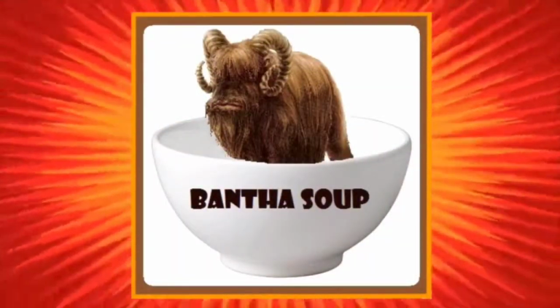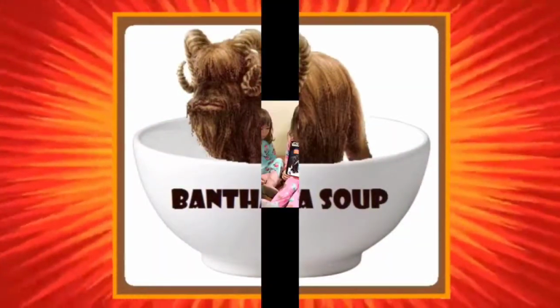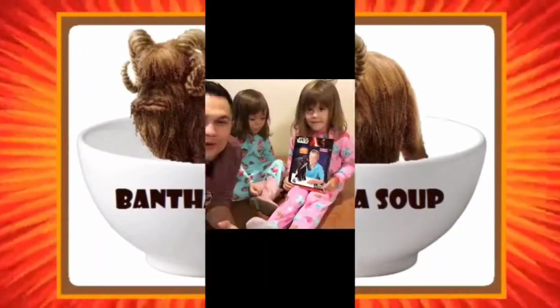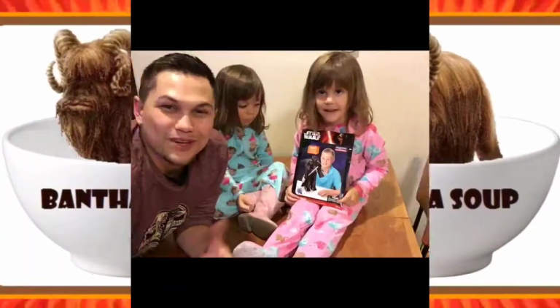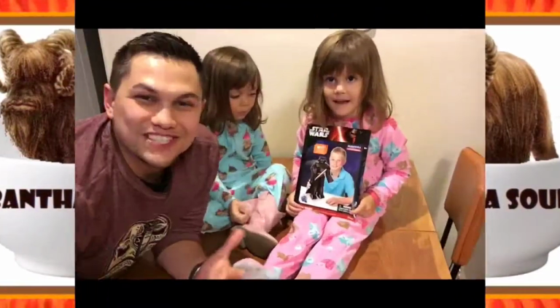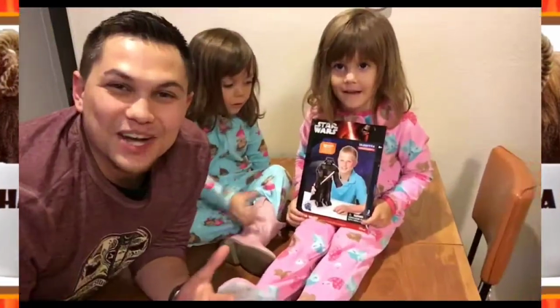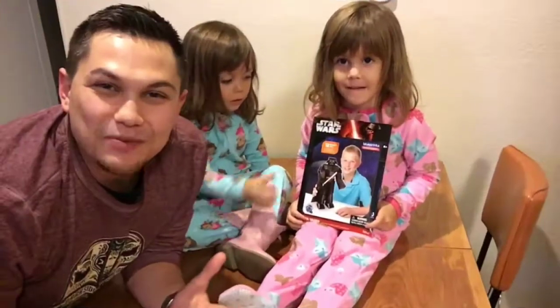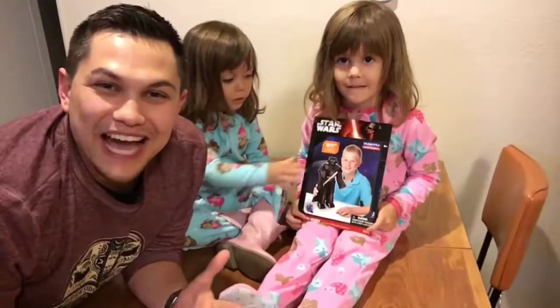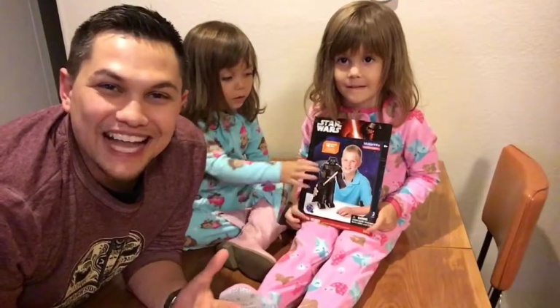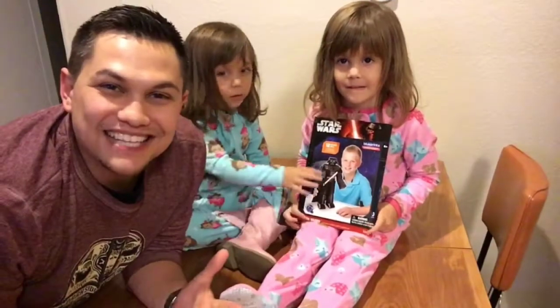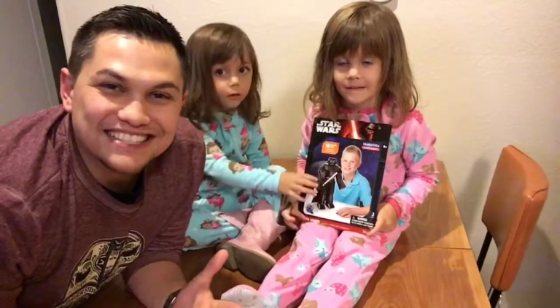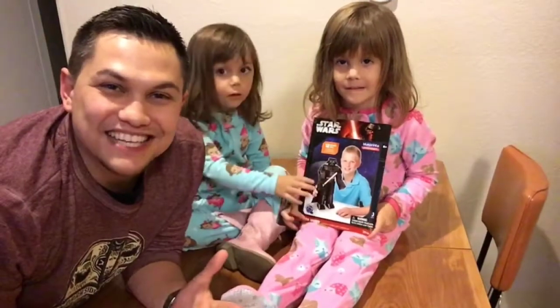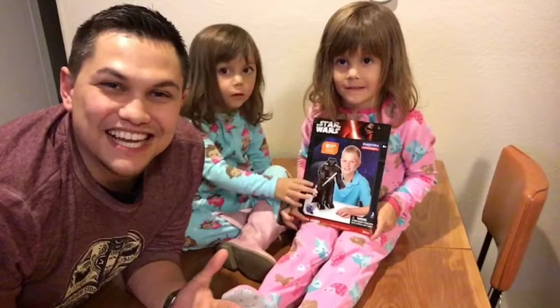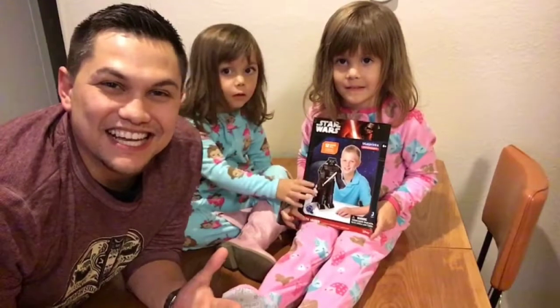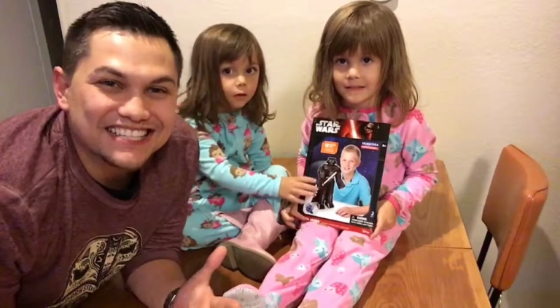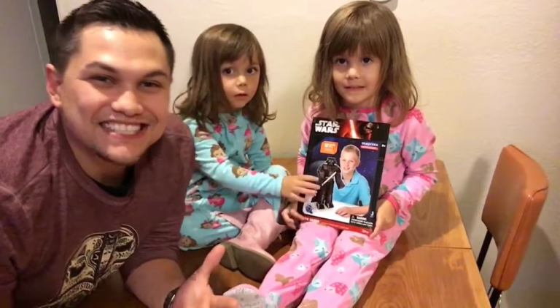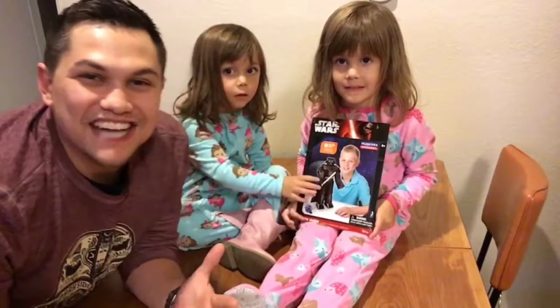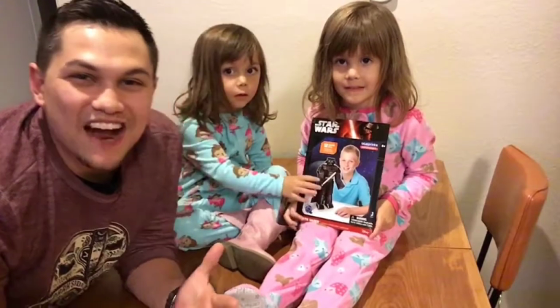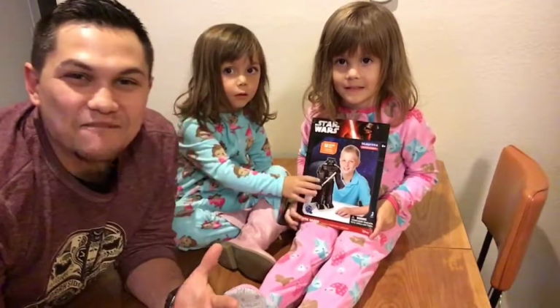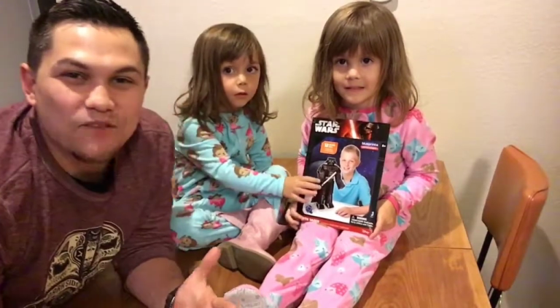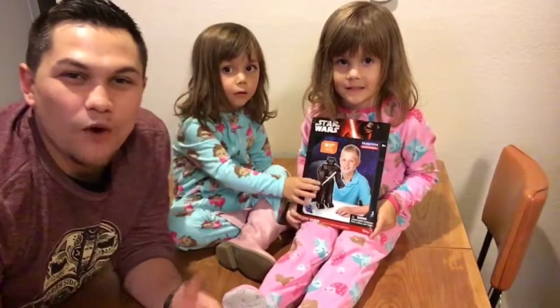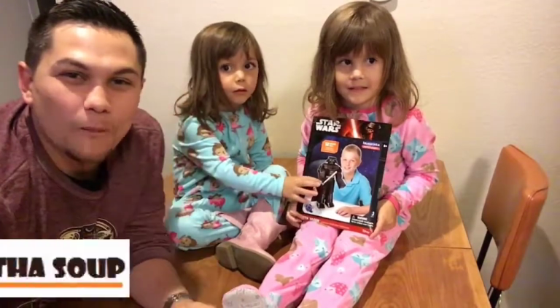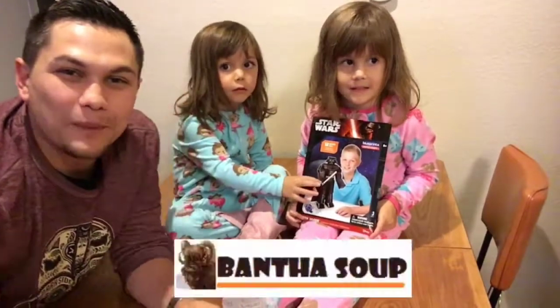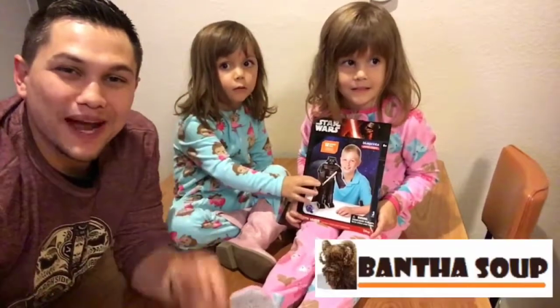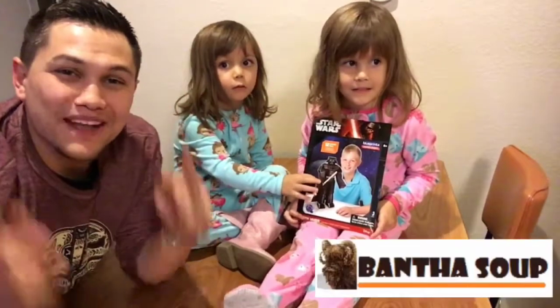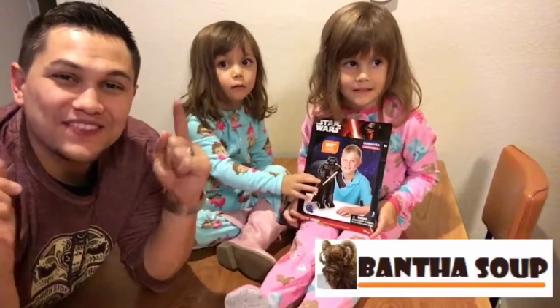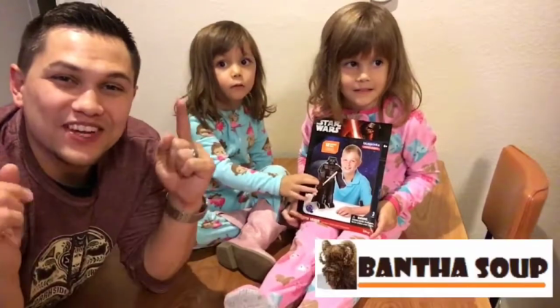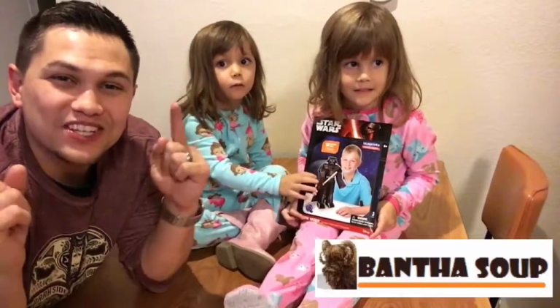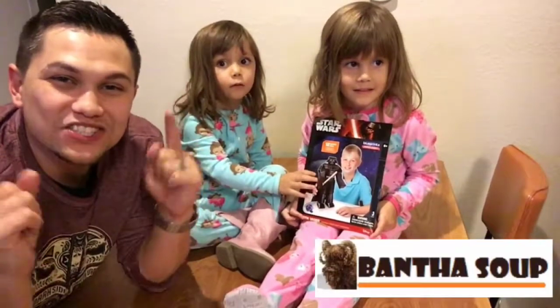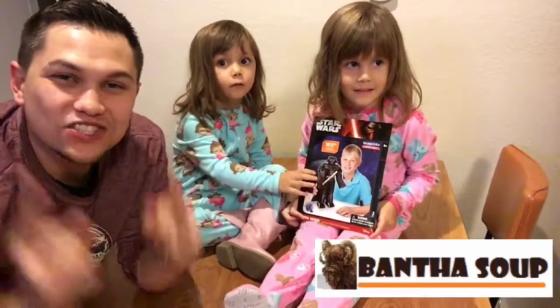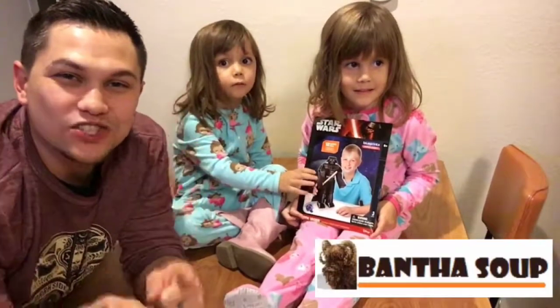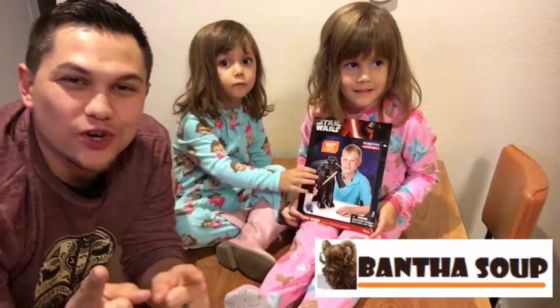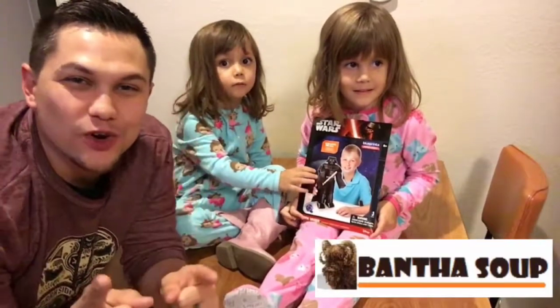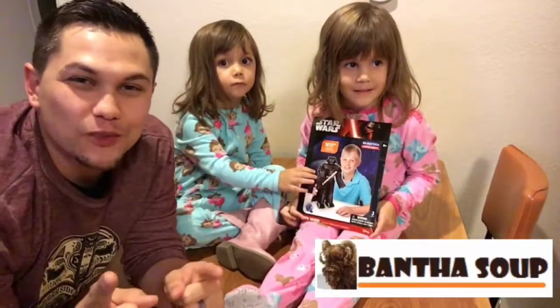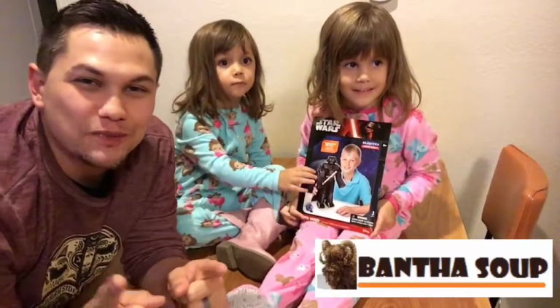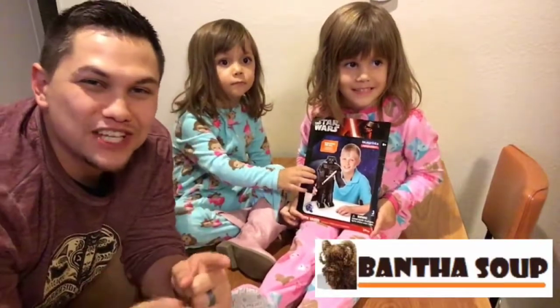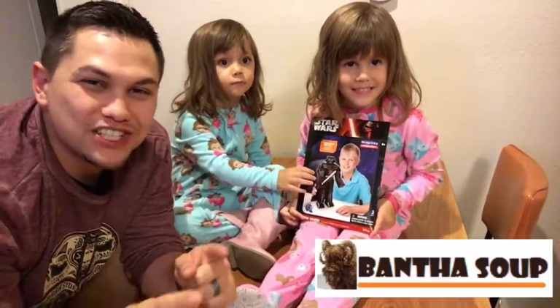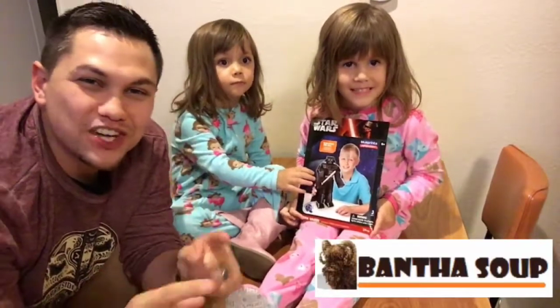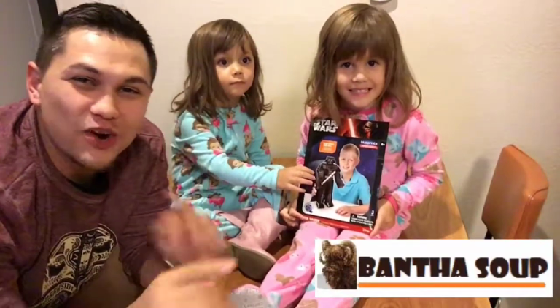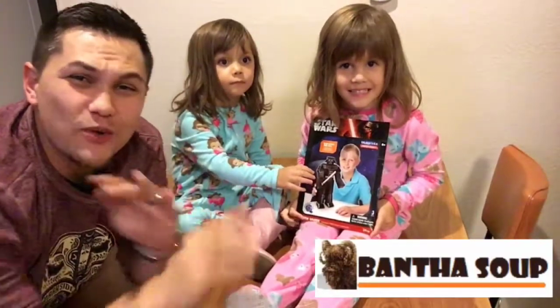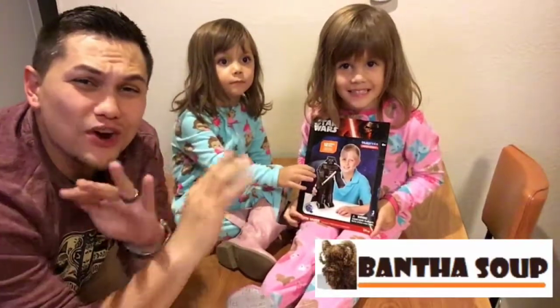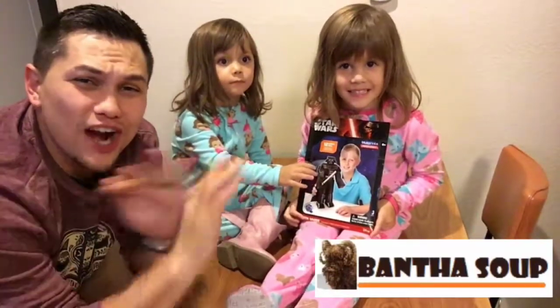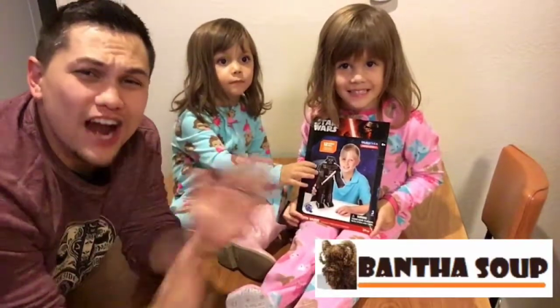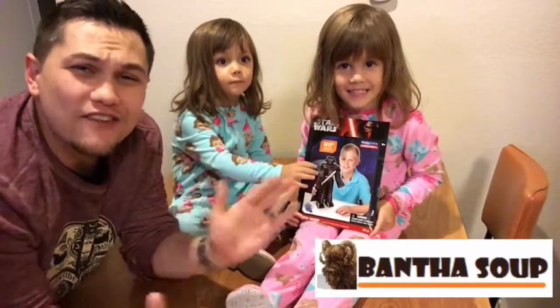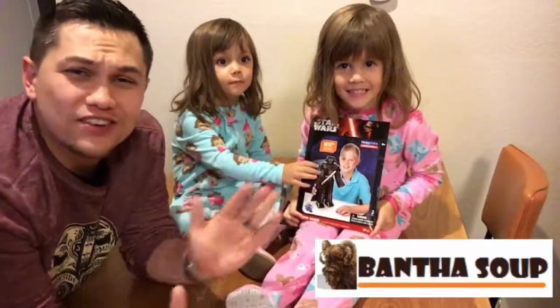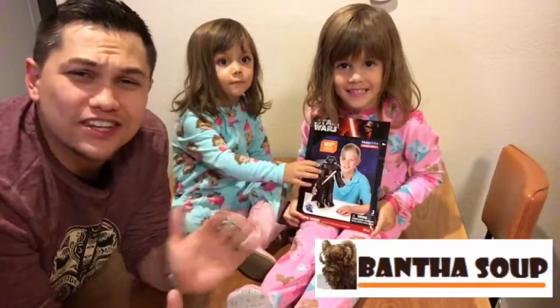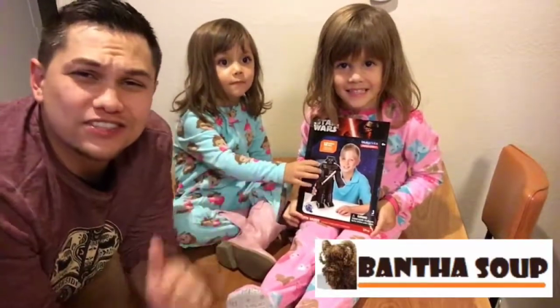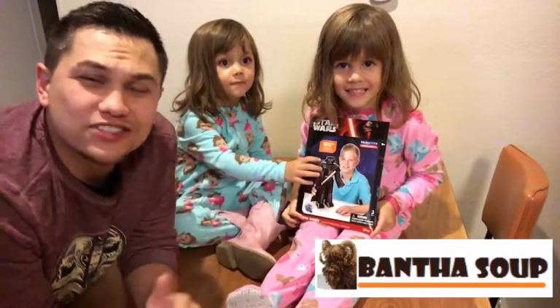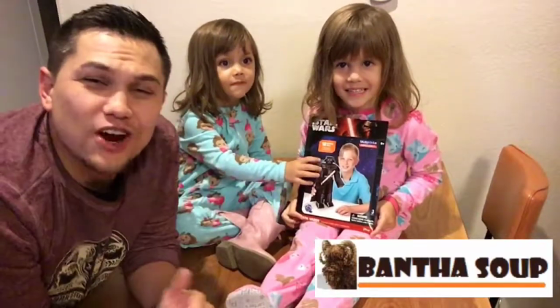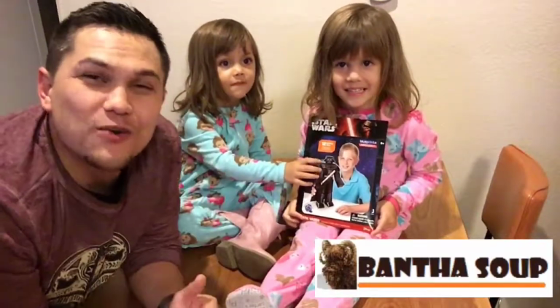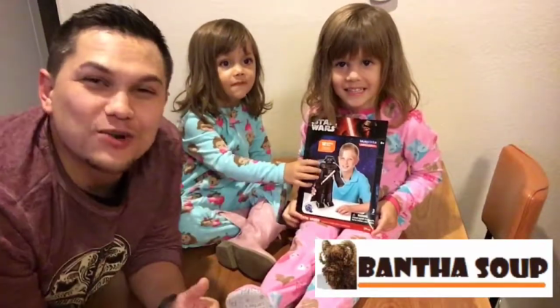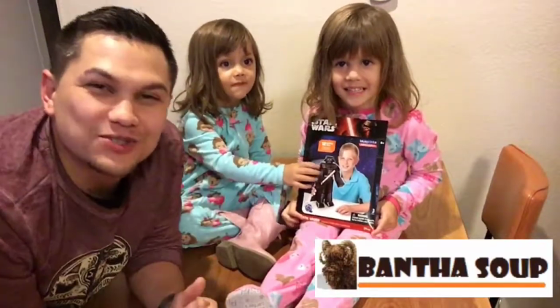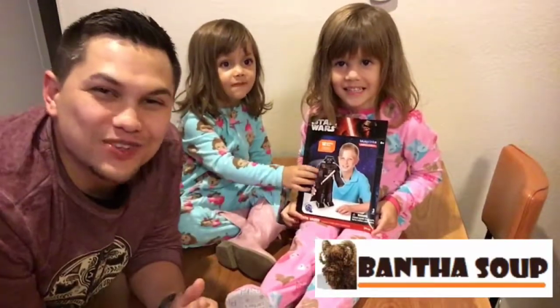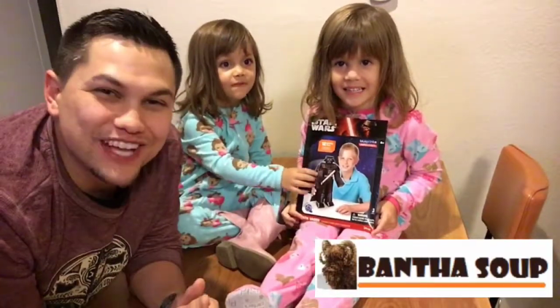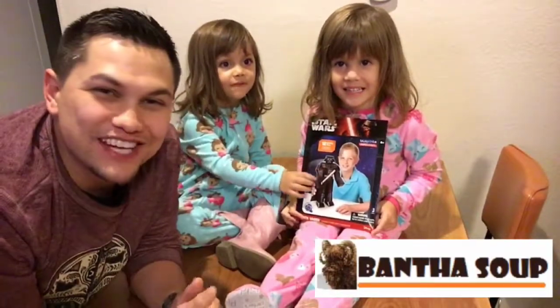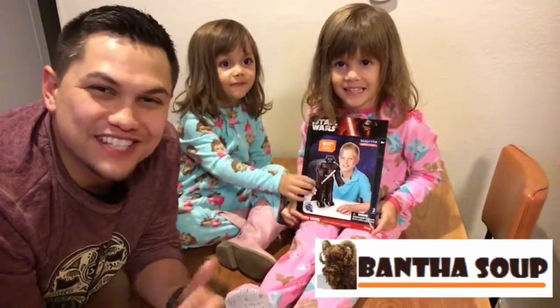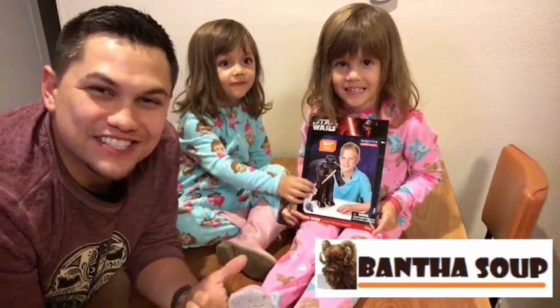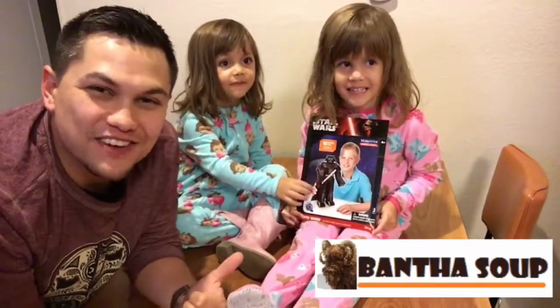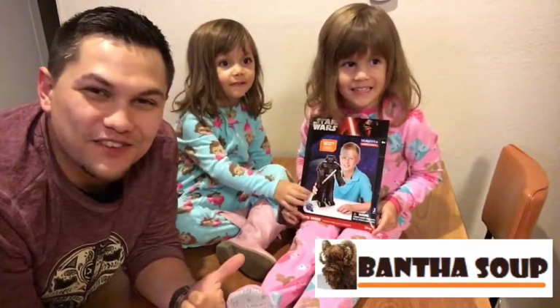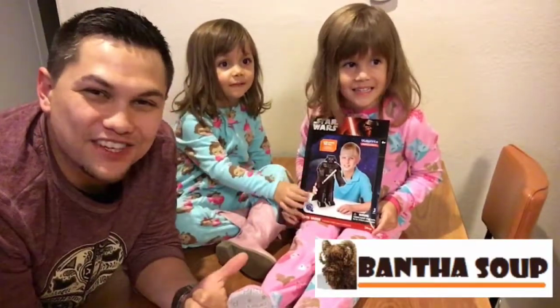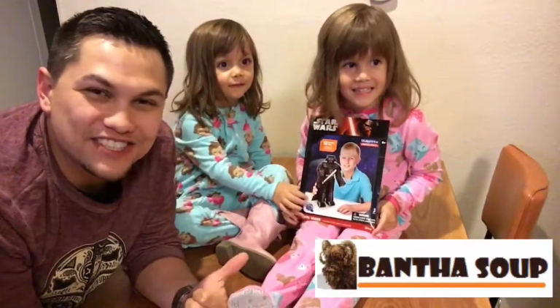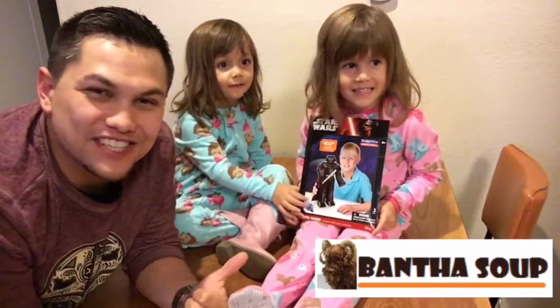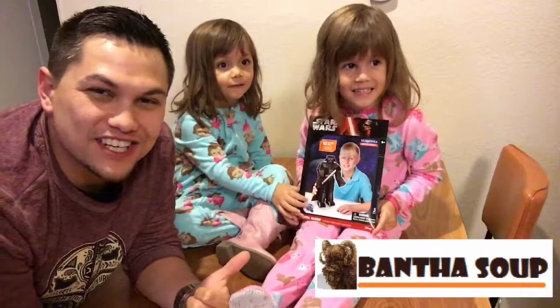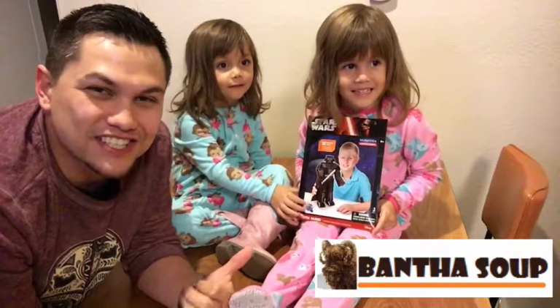What's up galaxy? It's time for Bantha Soup! The show where everything Star Wars related is up for discussion.